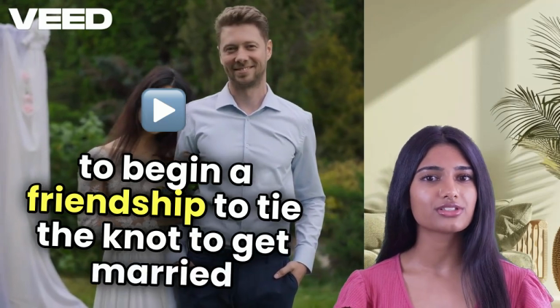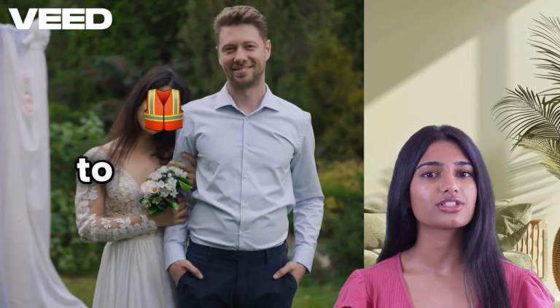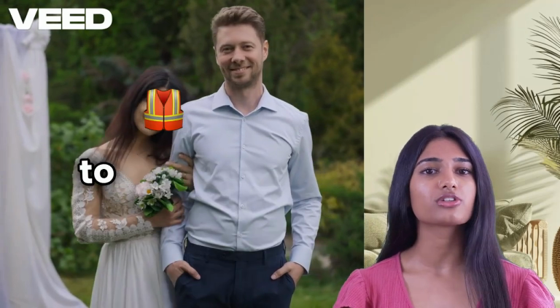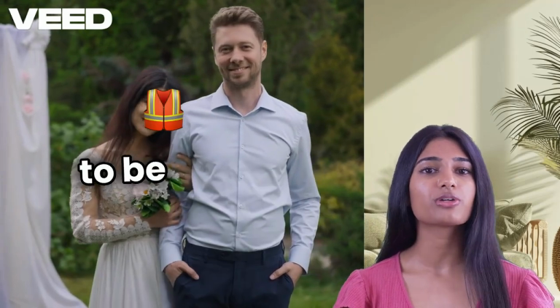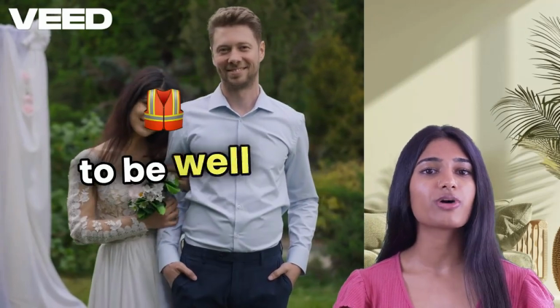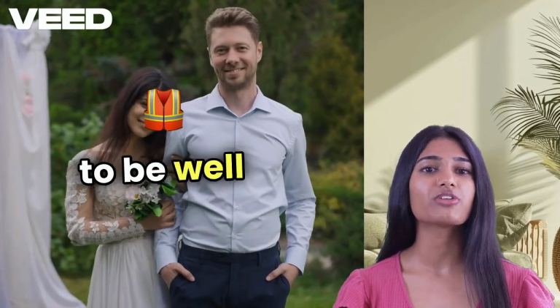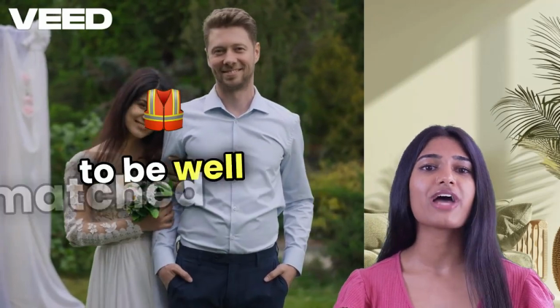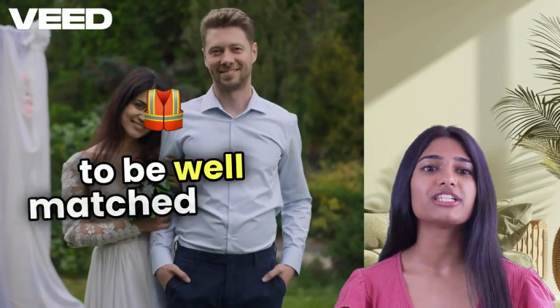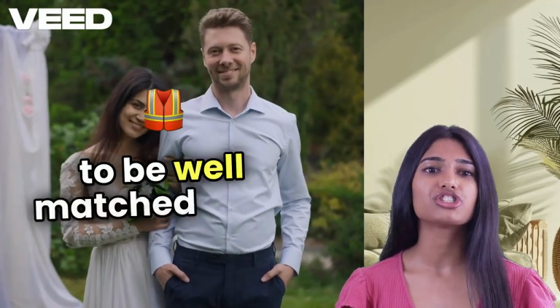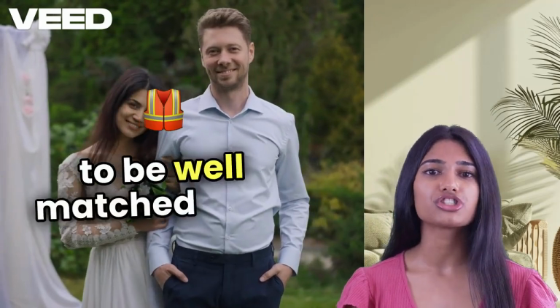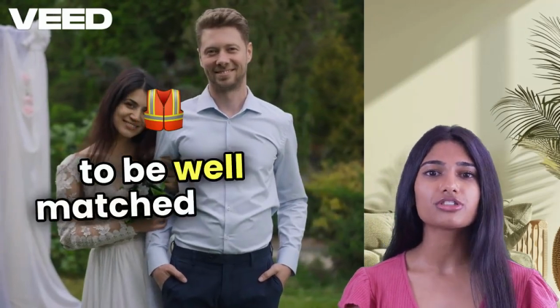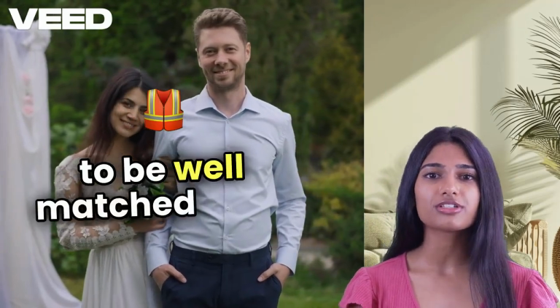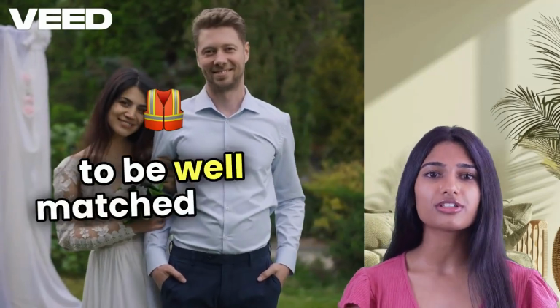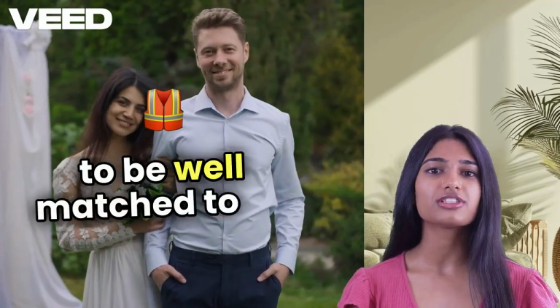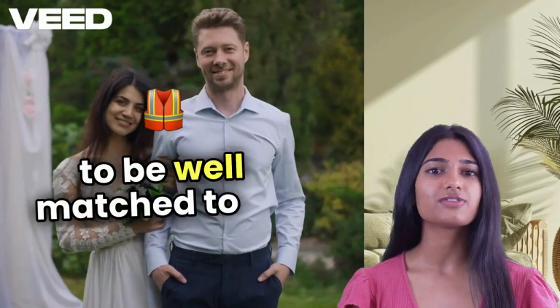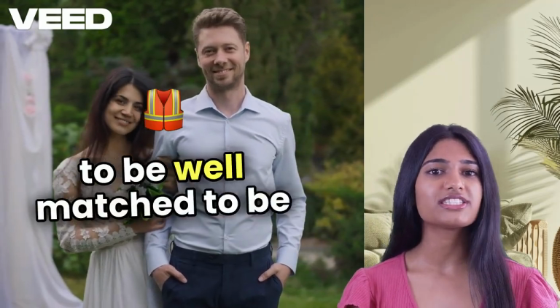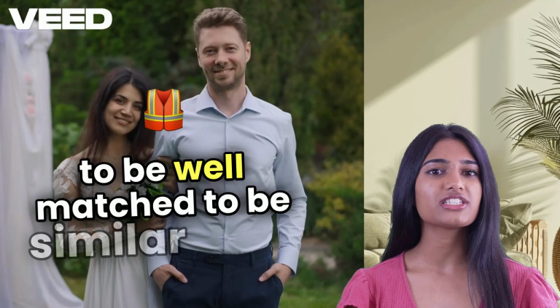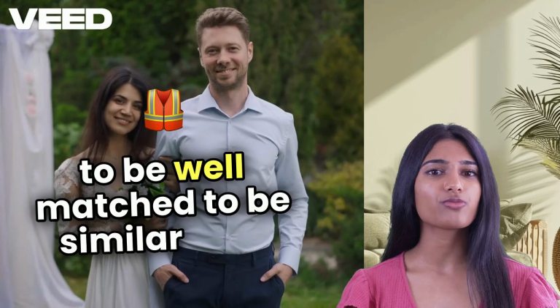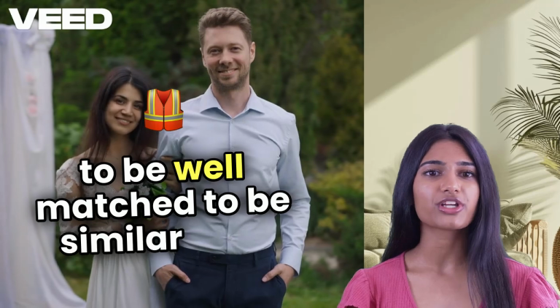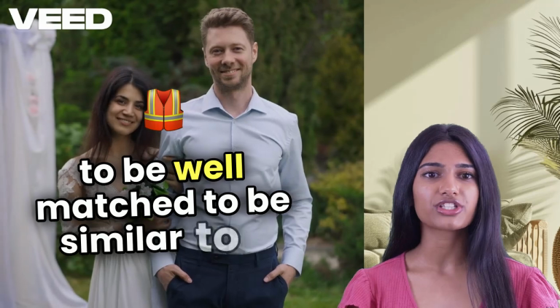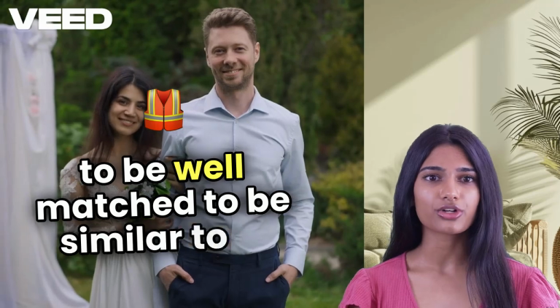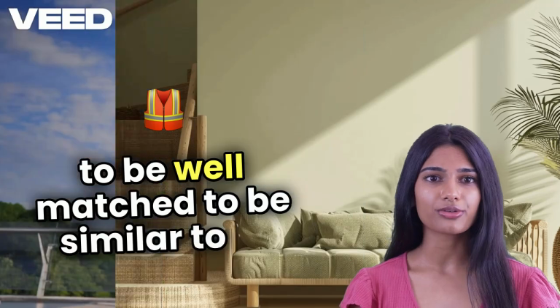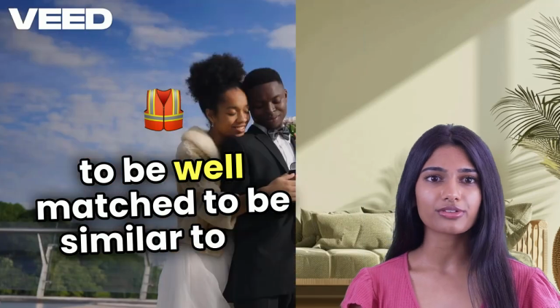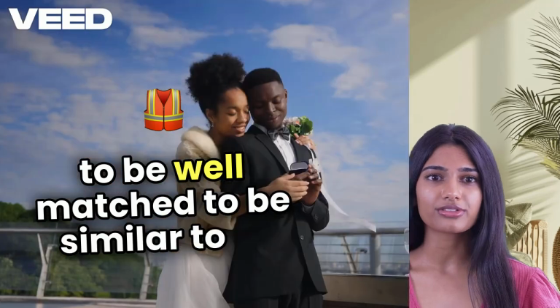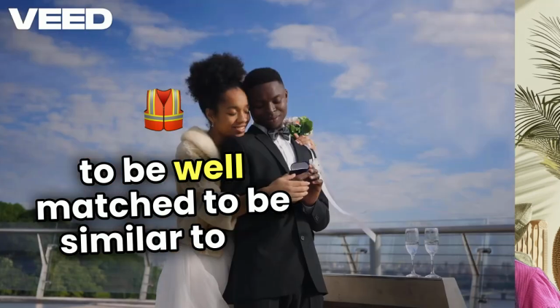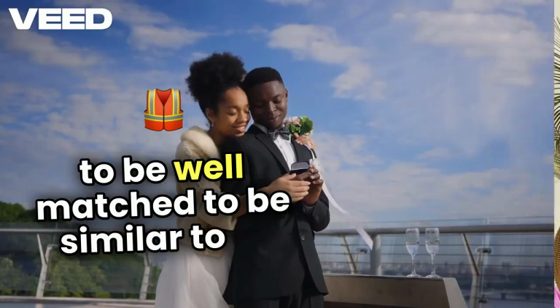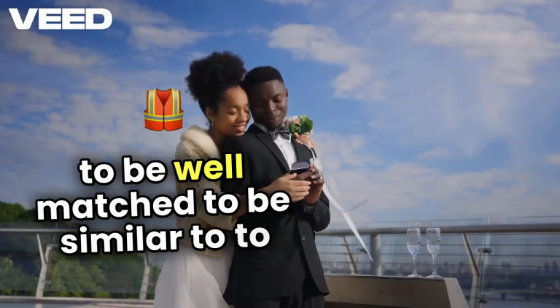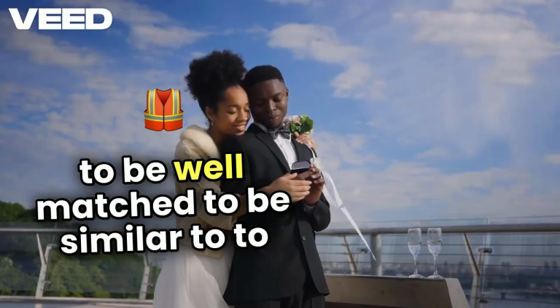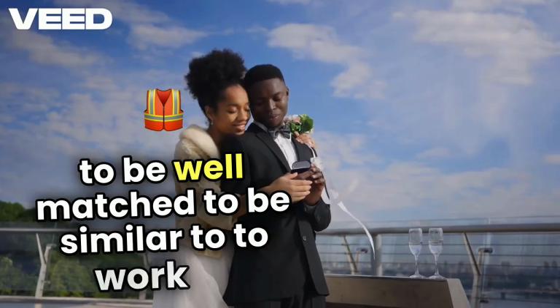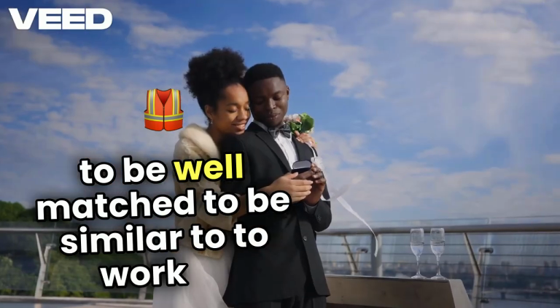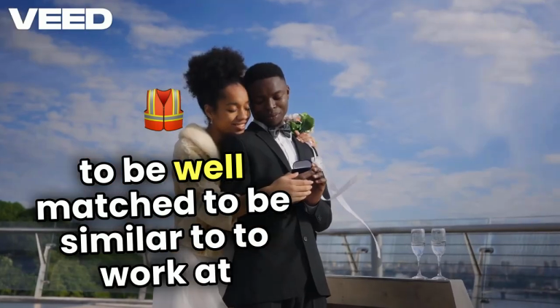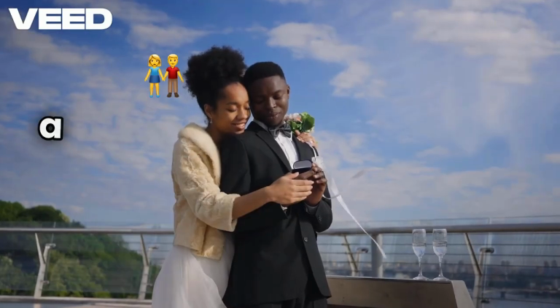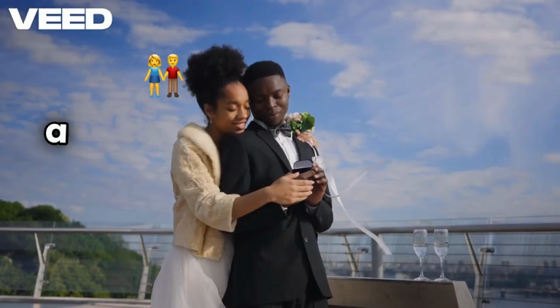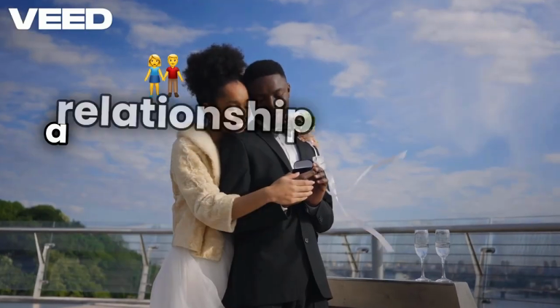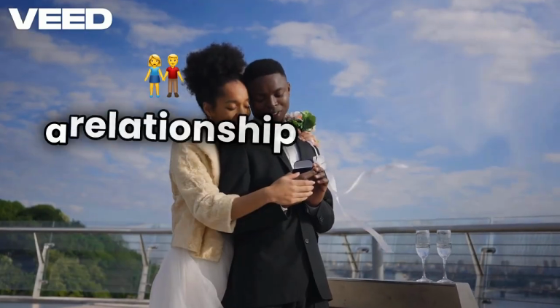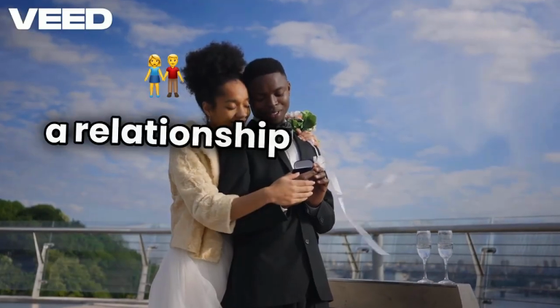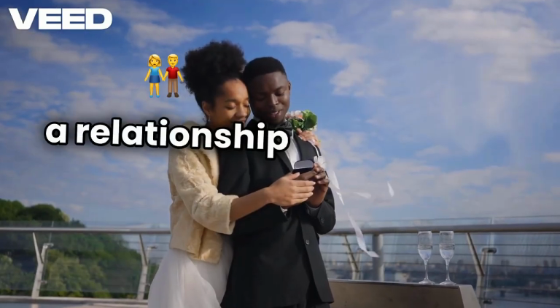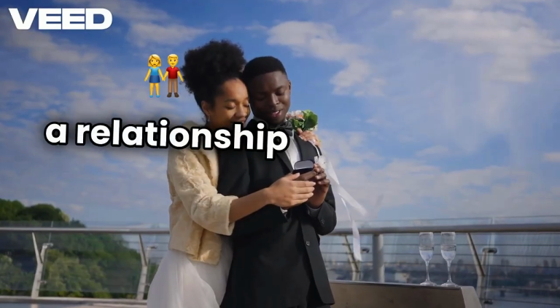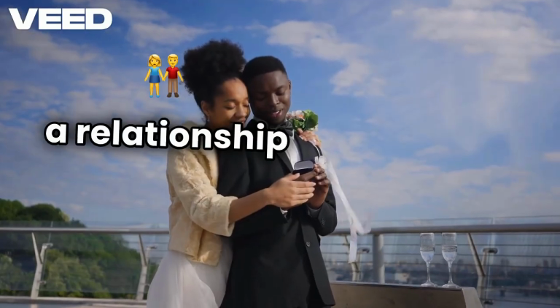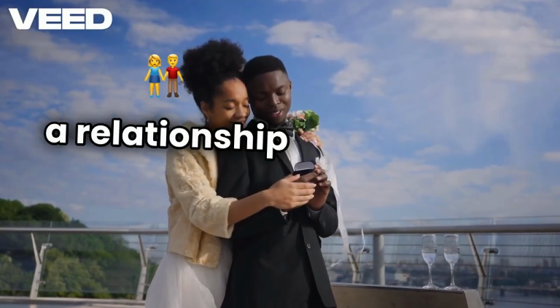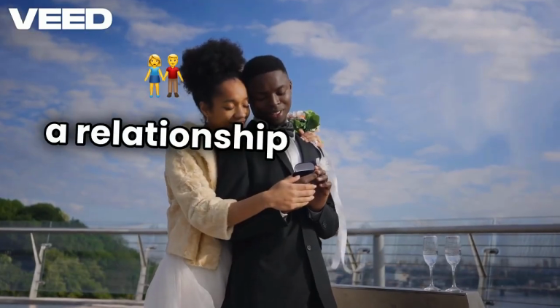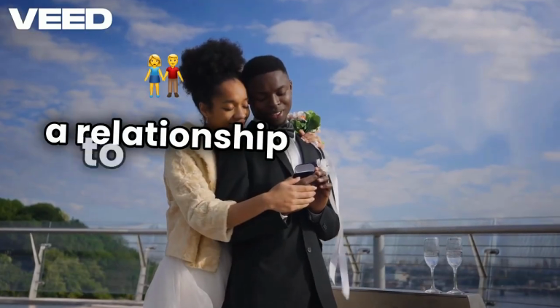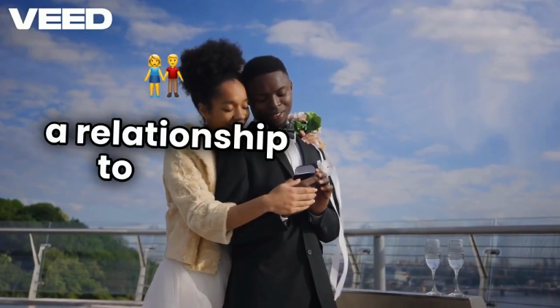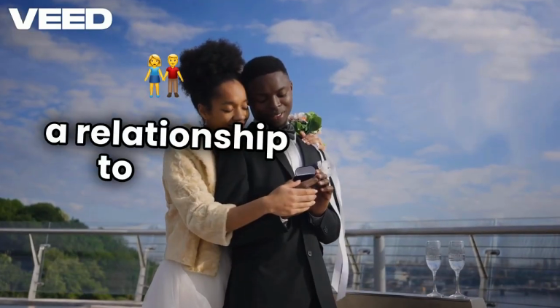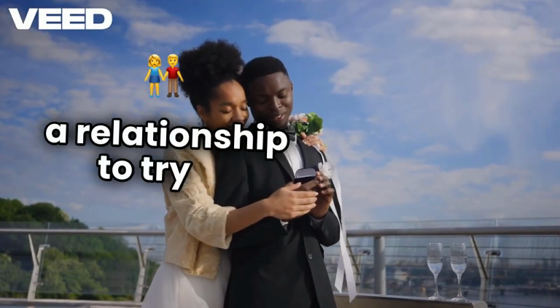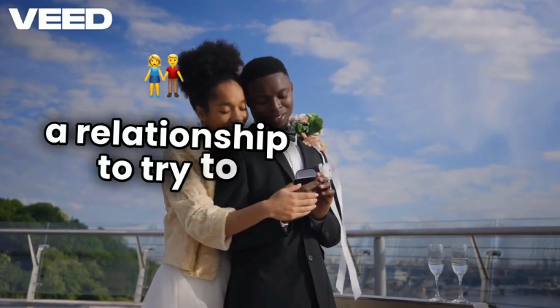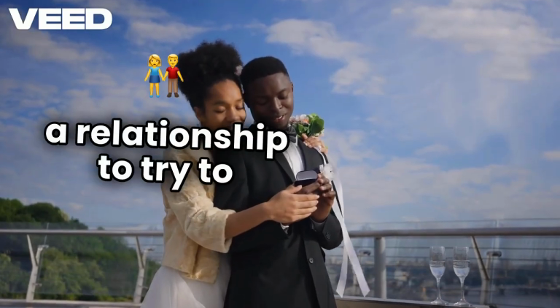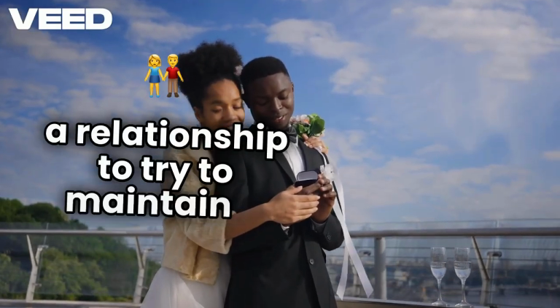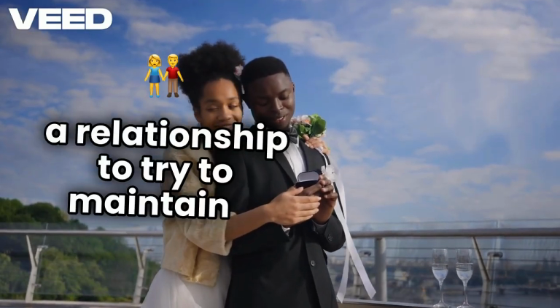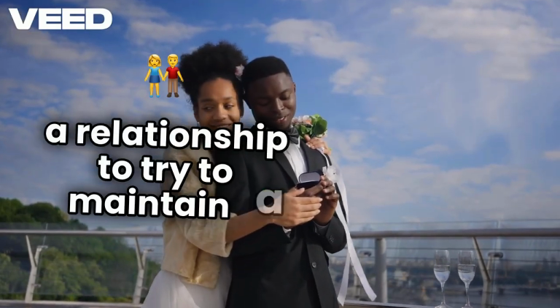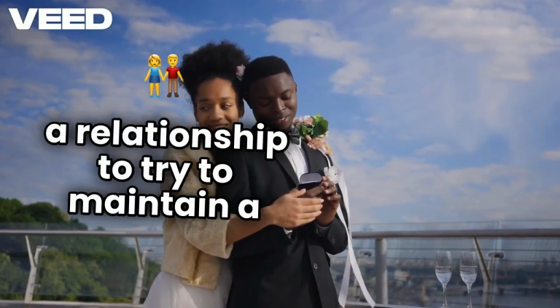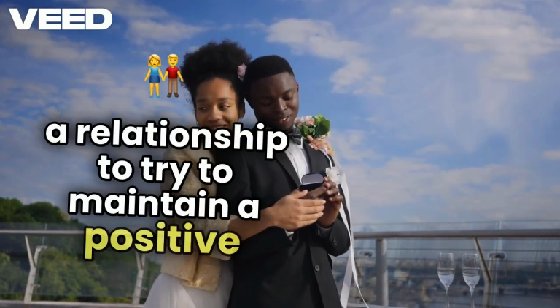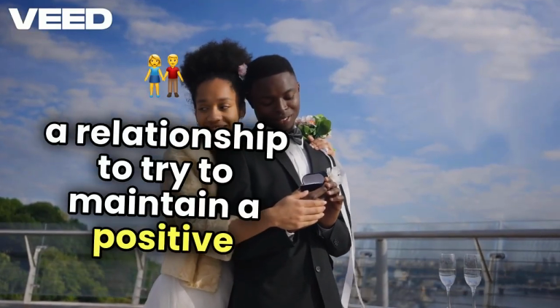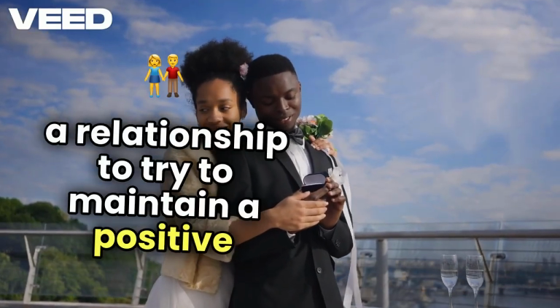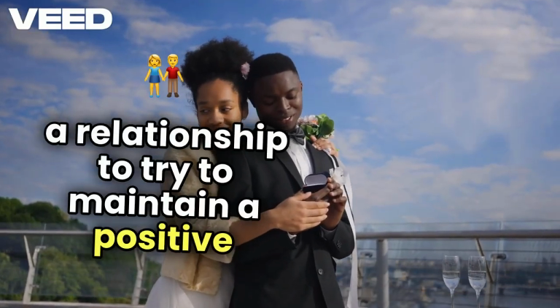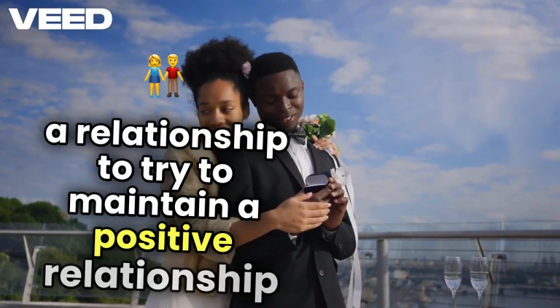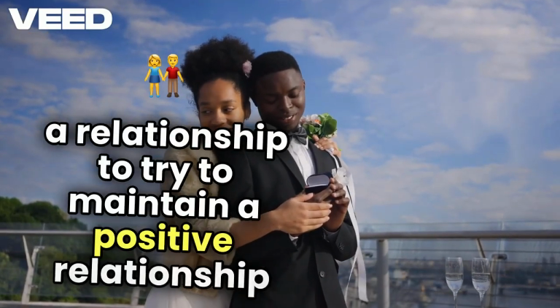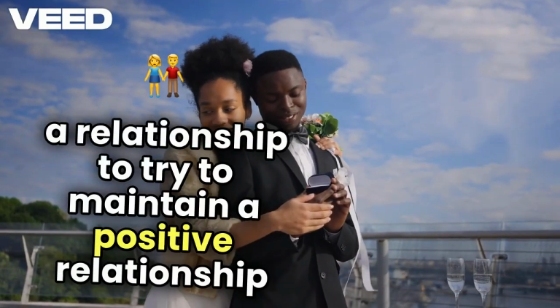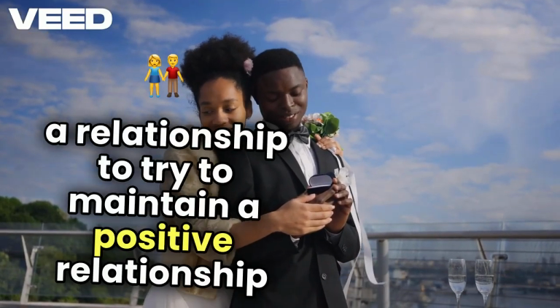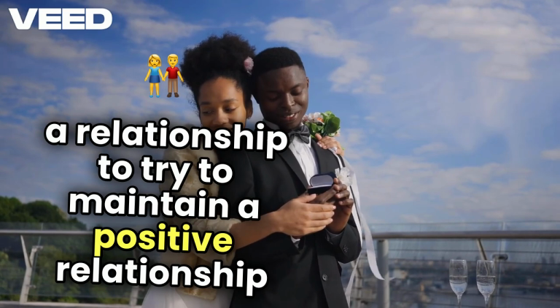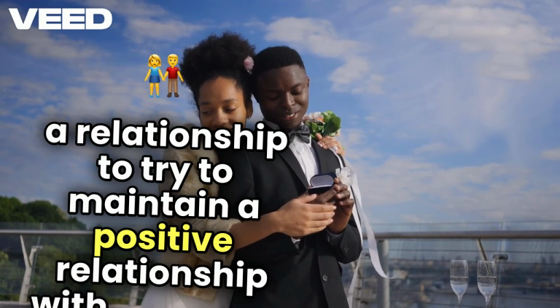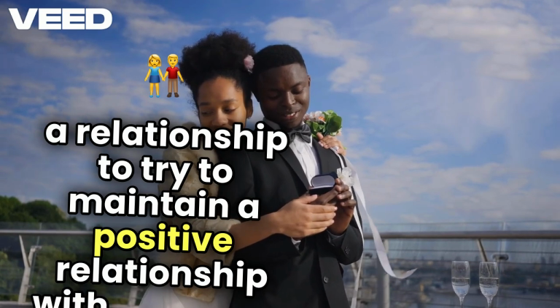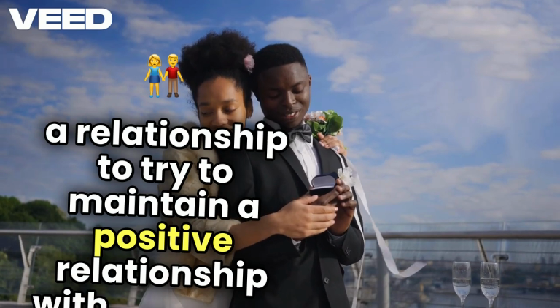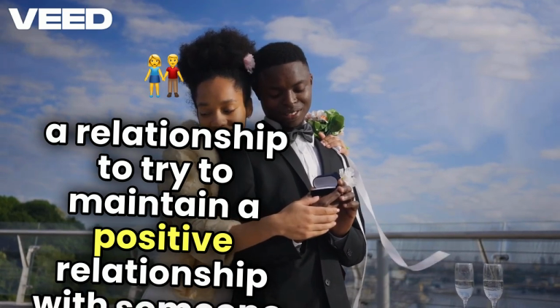To be well matched: to be similar to someone. To work at a relationship: to try to maintain a positive relationship with someone.